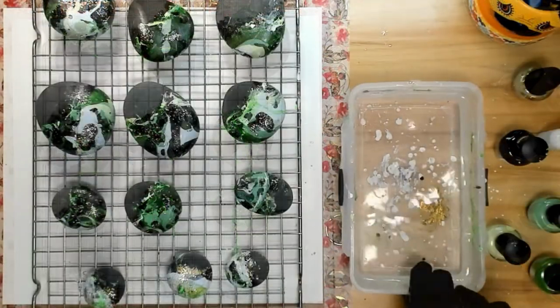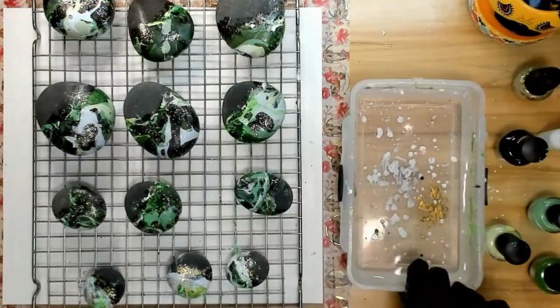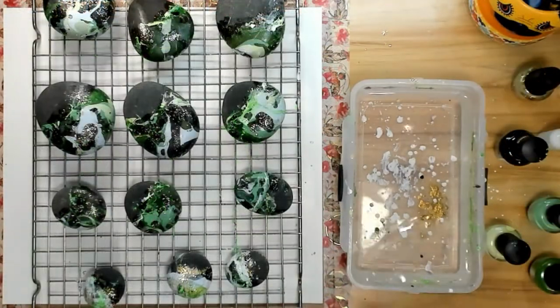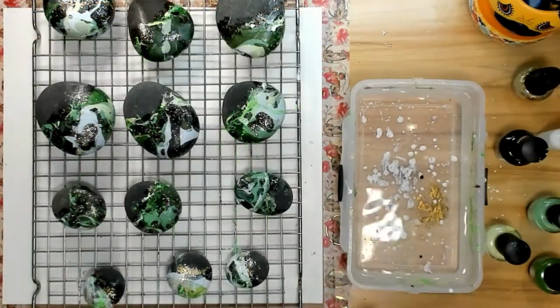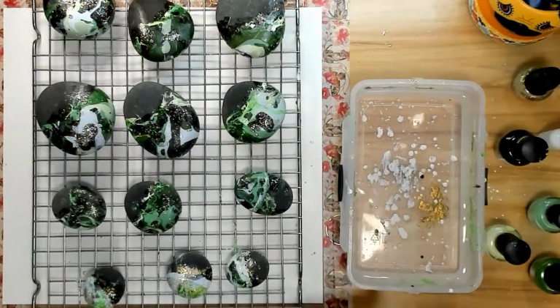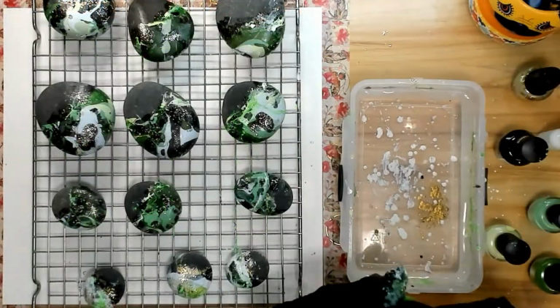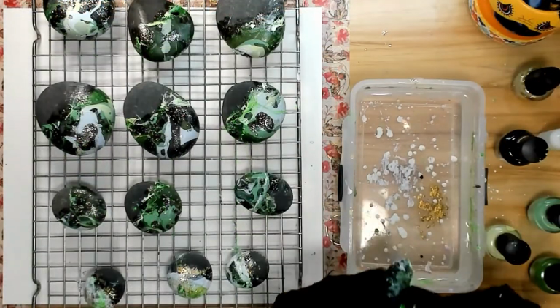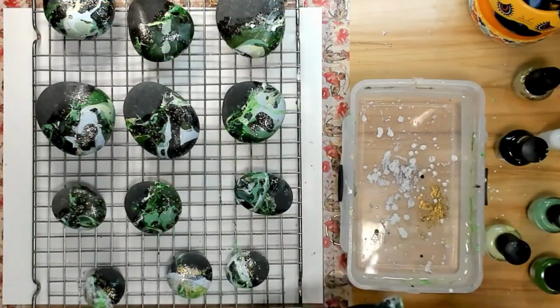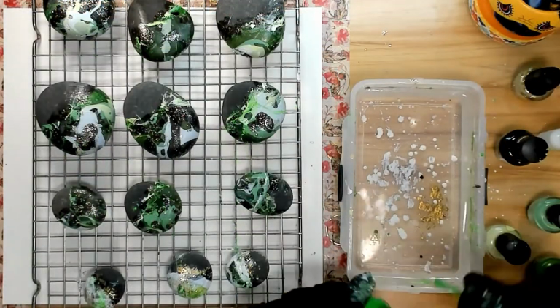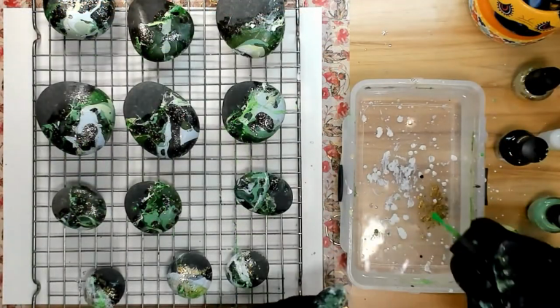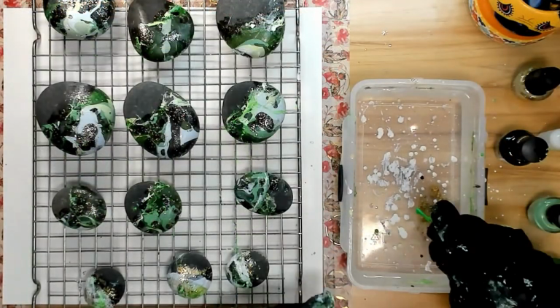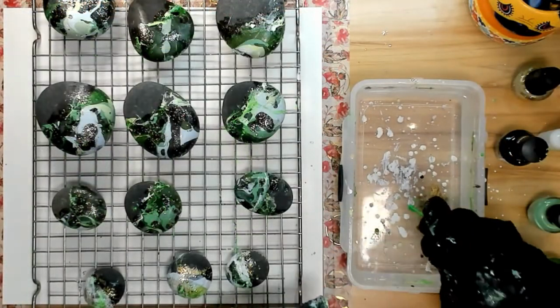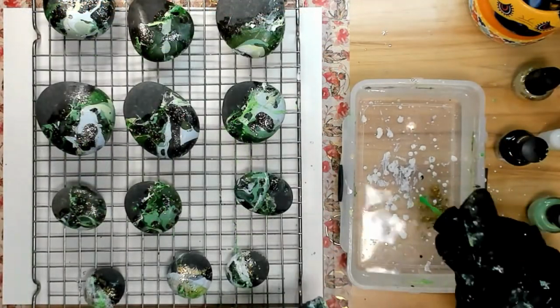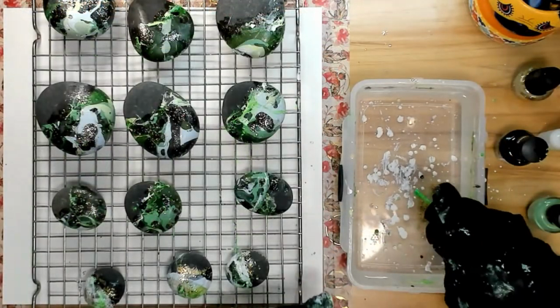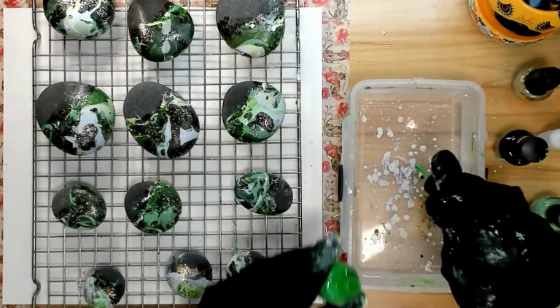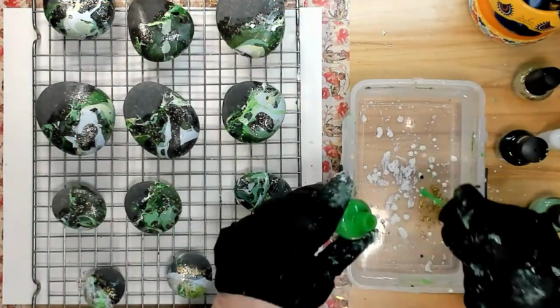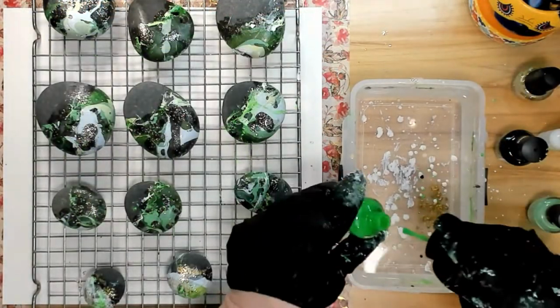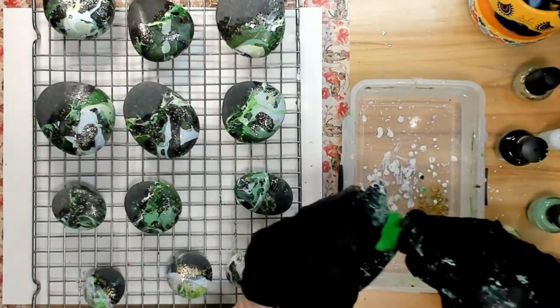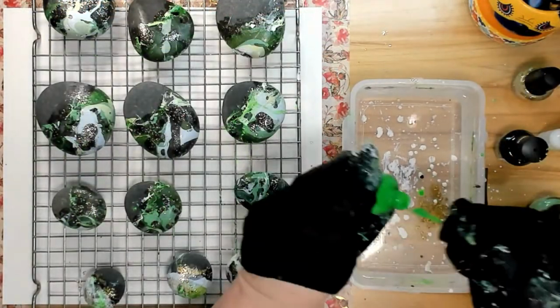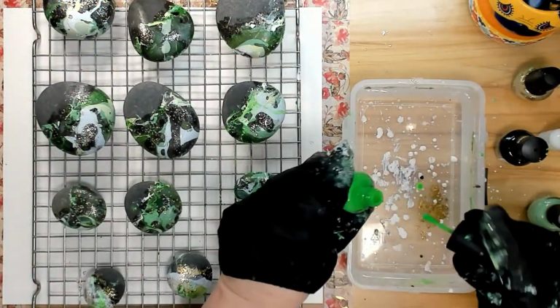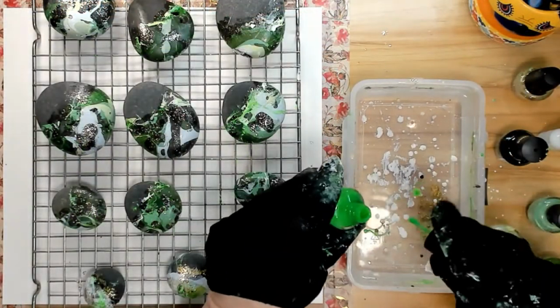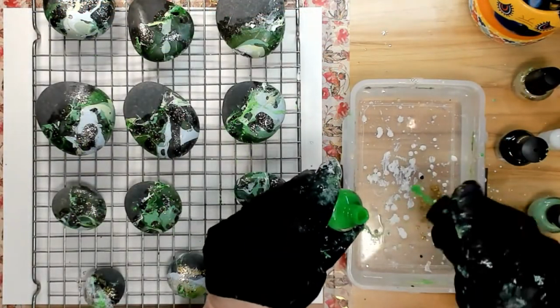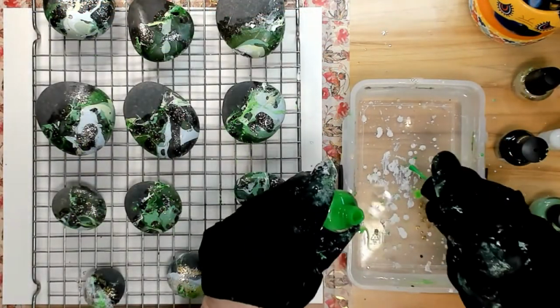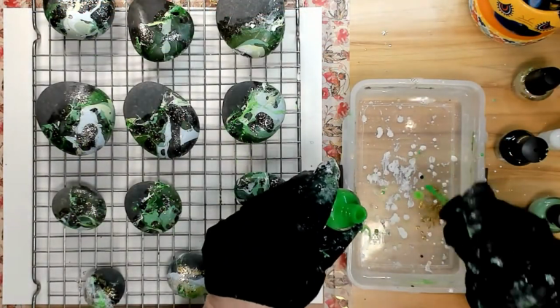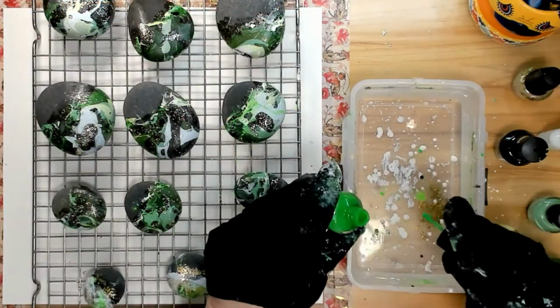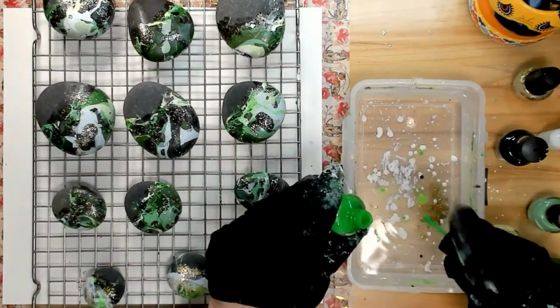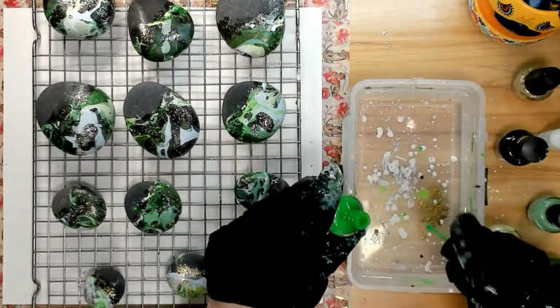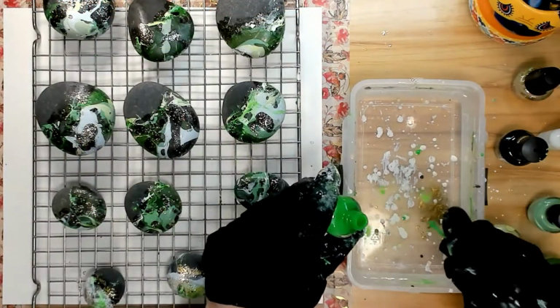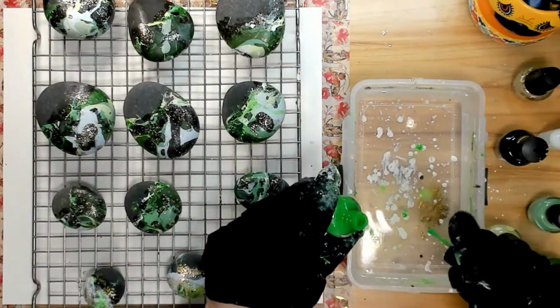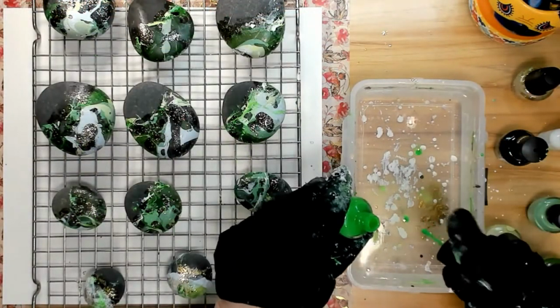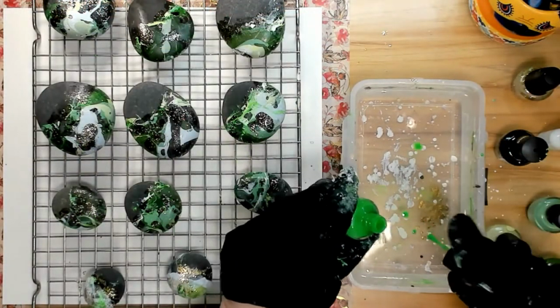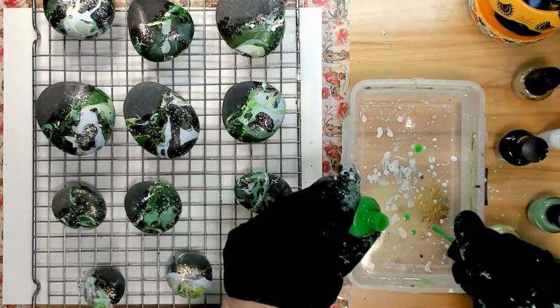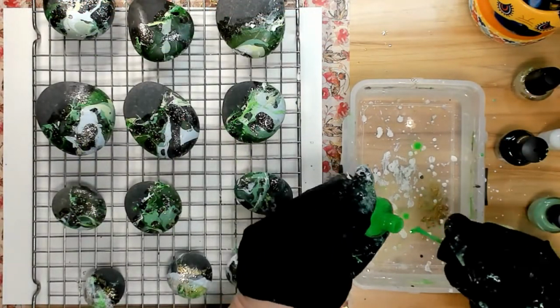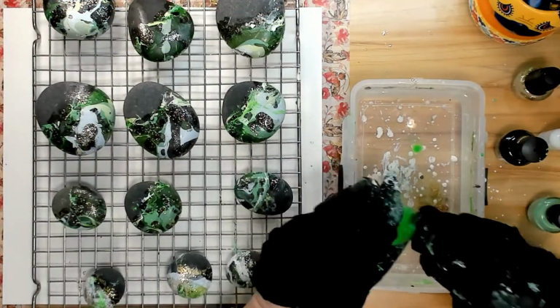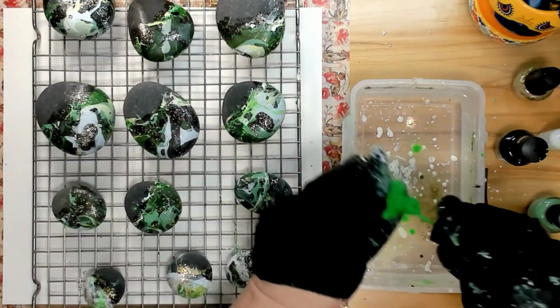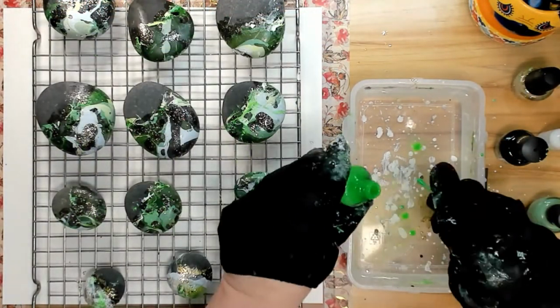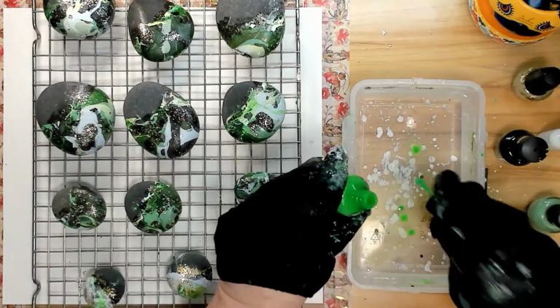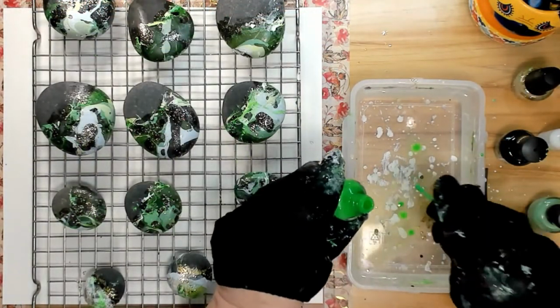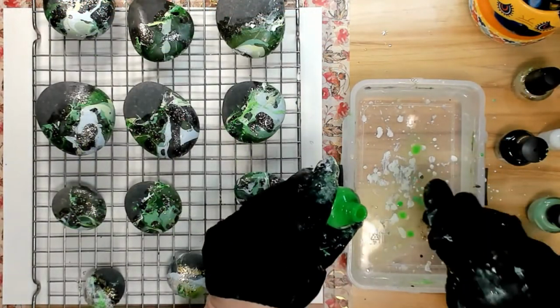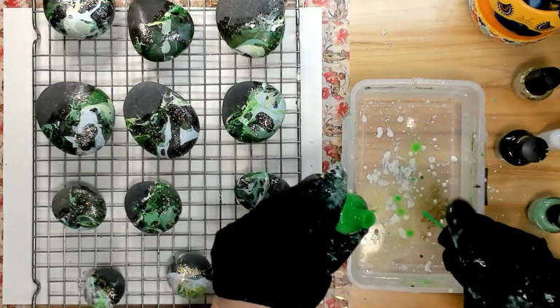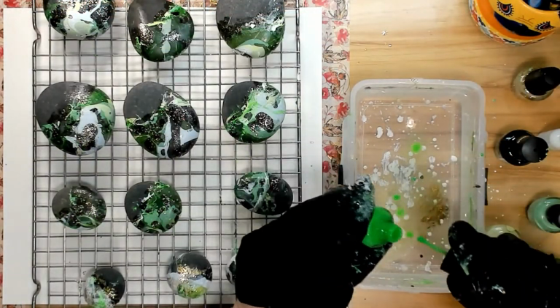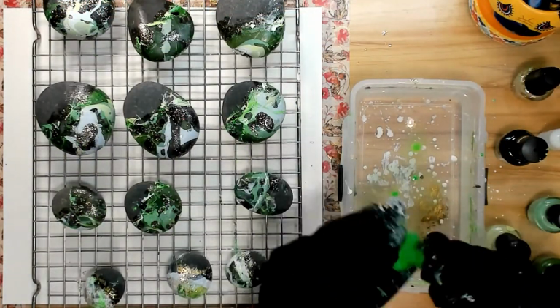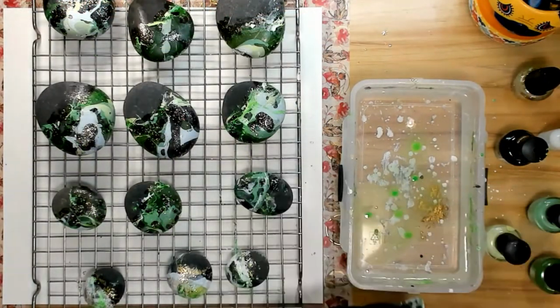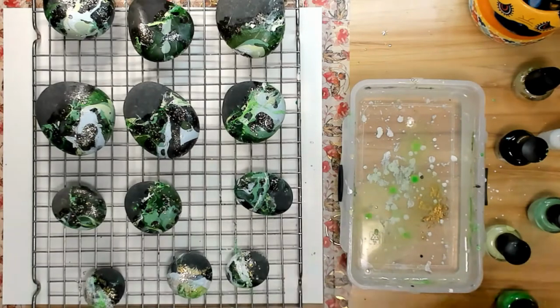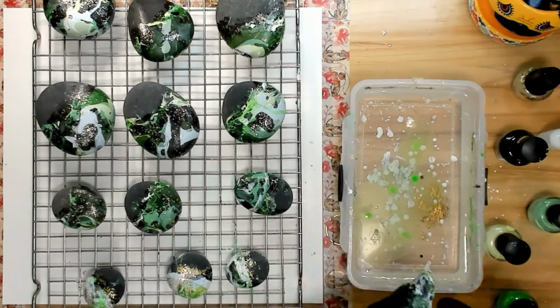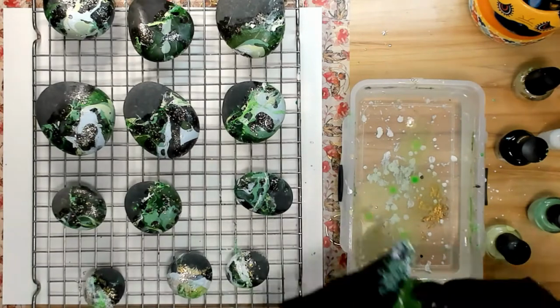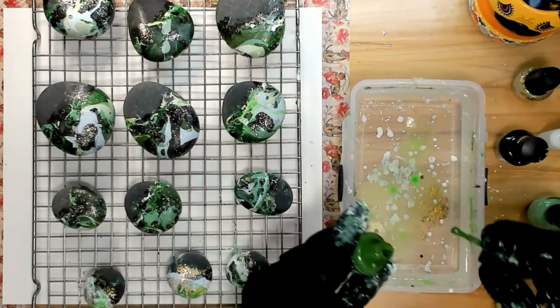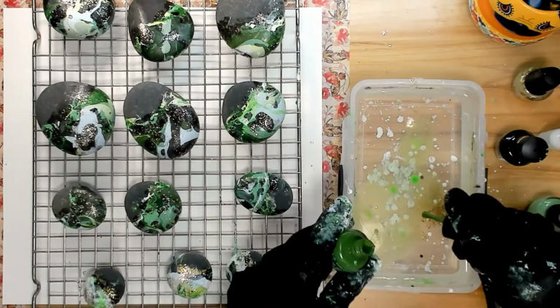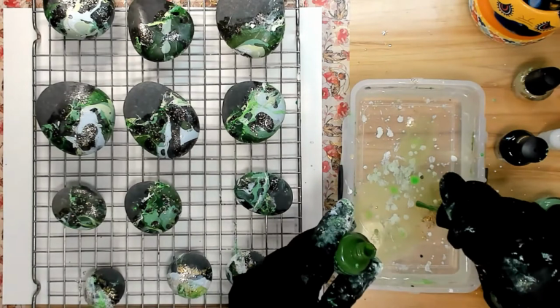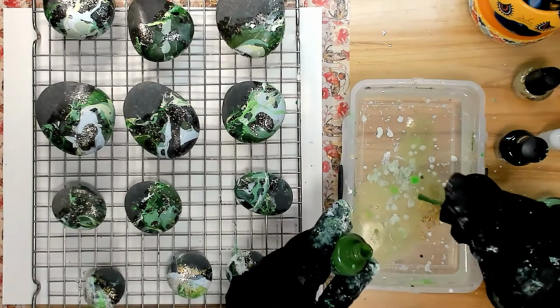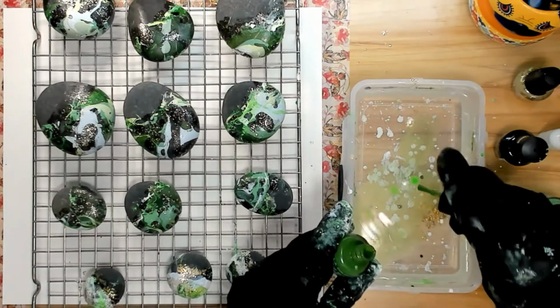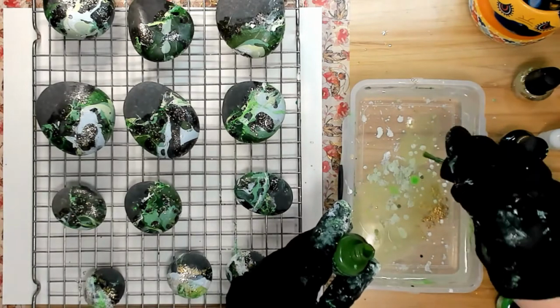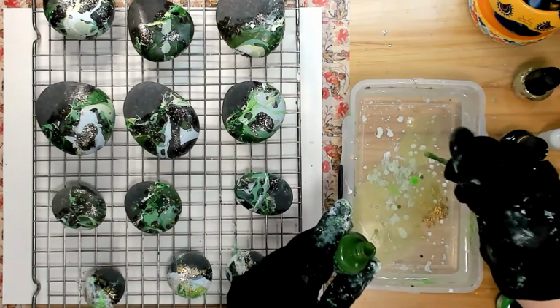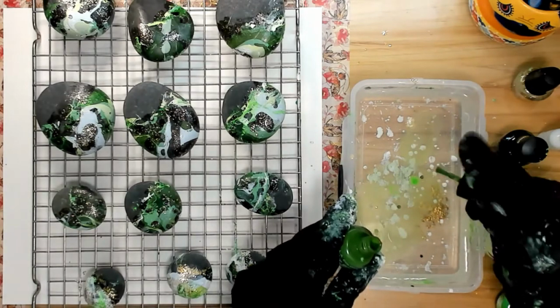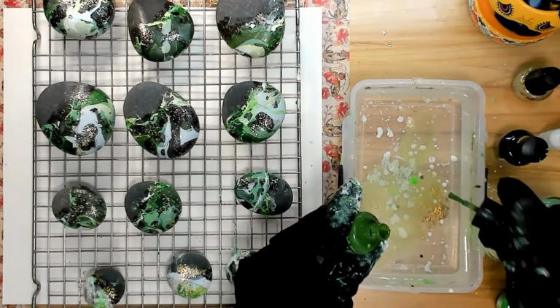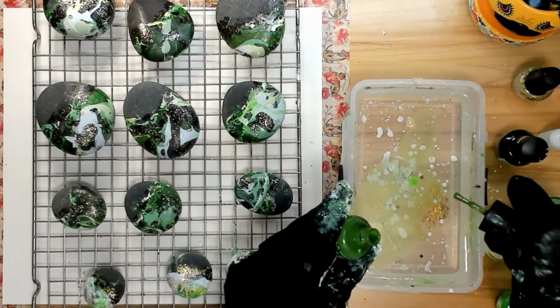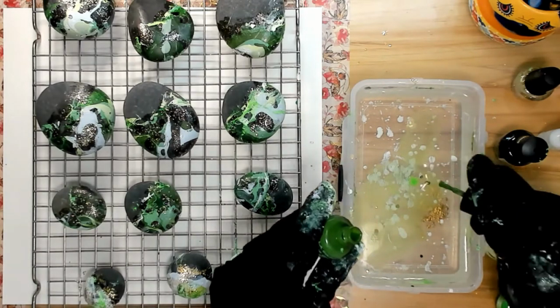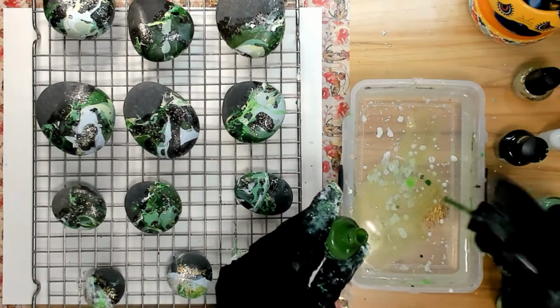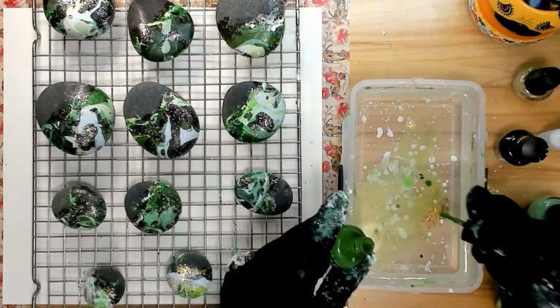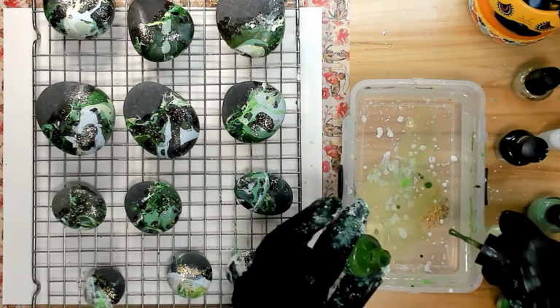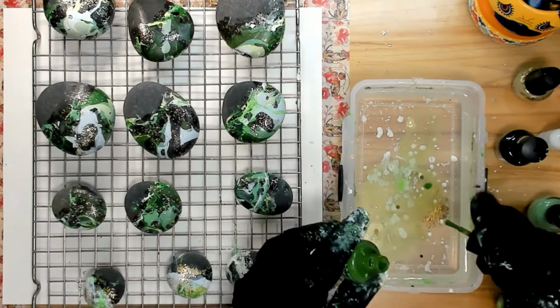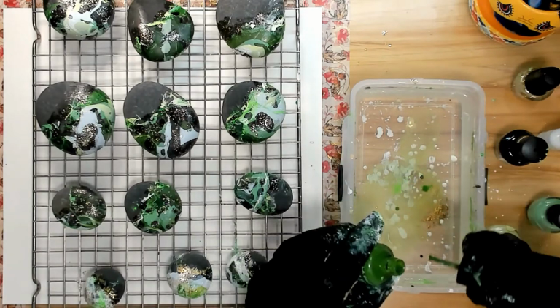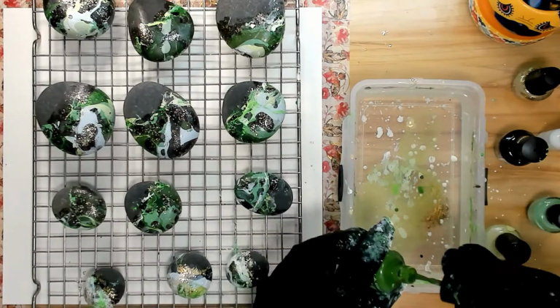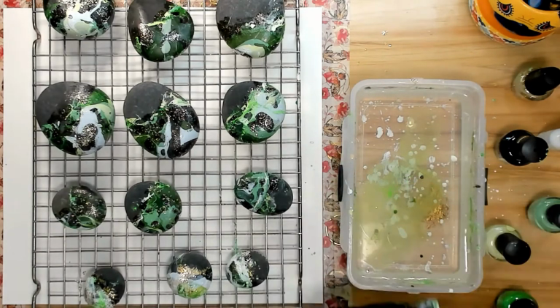After letting the rocks dry, it's time to color the other side so that they are completely covered.